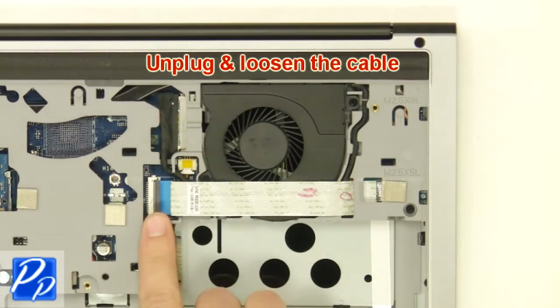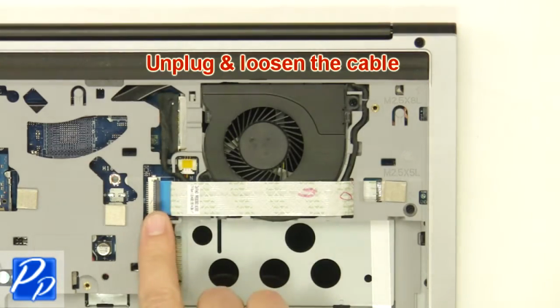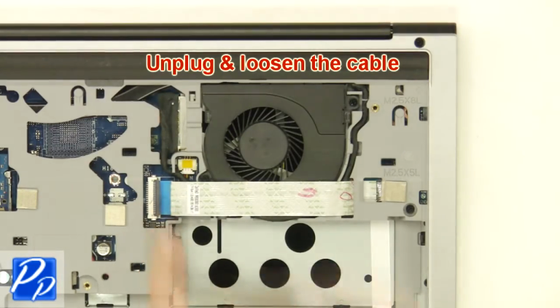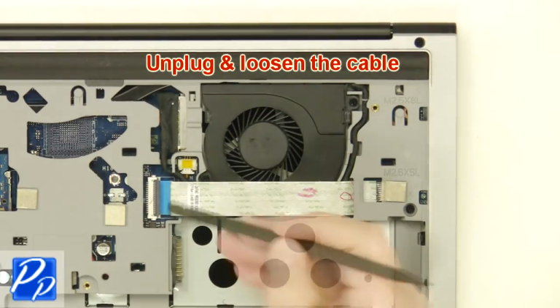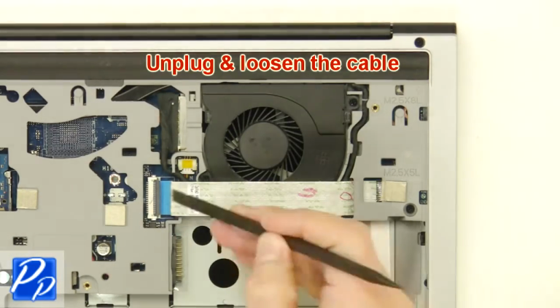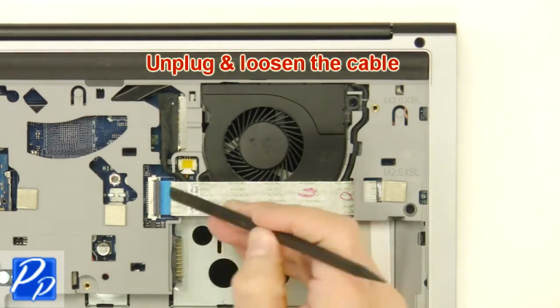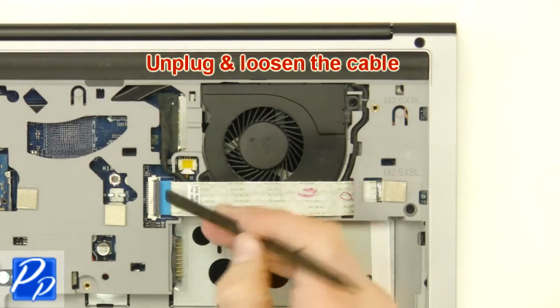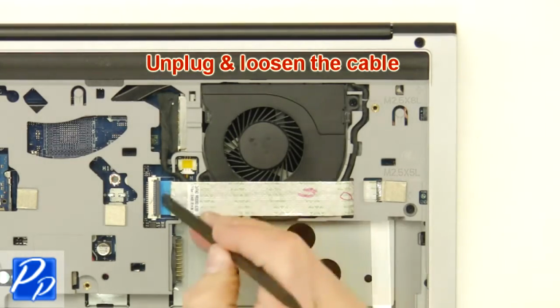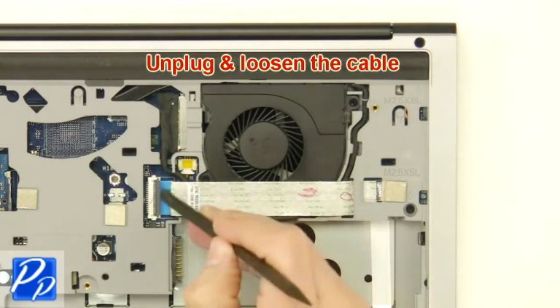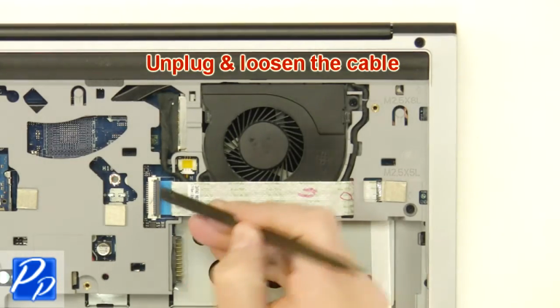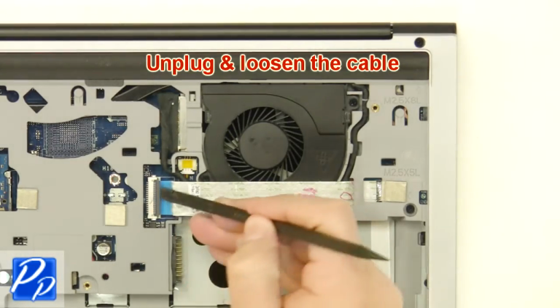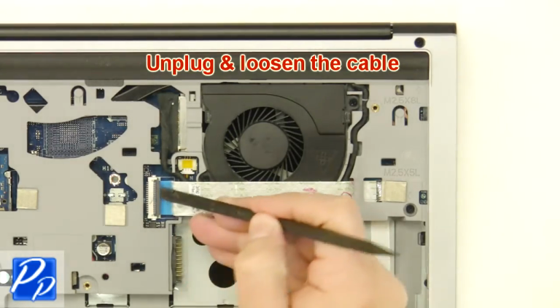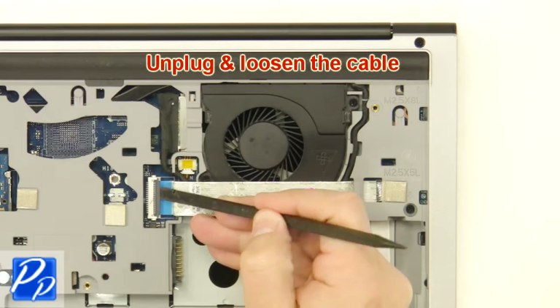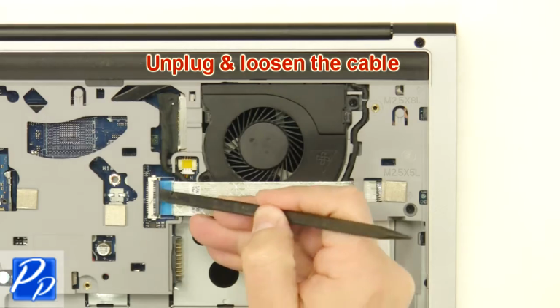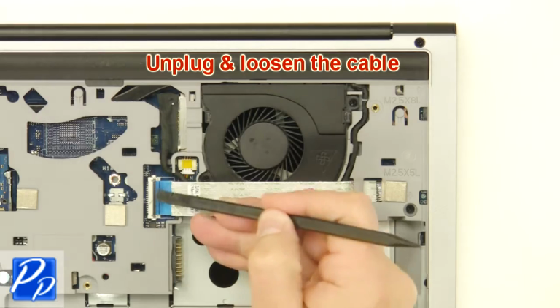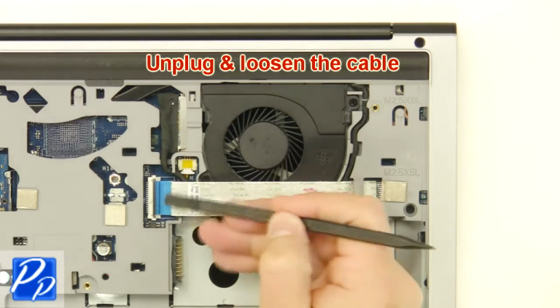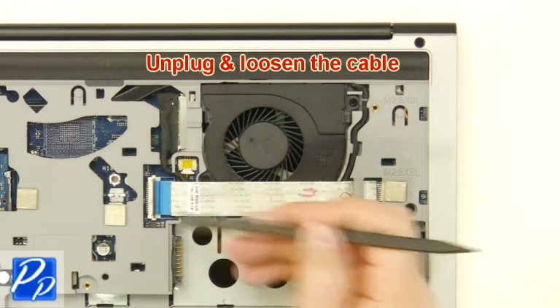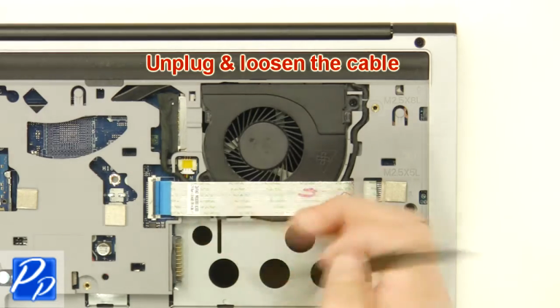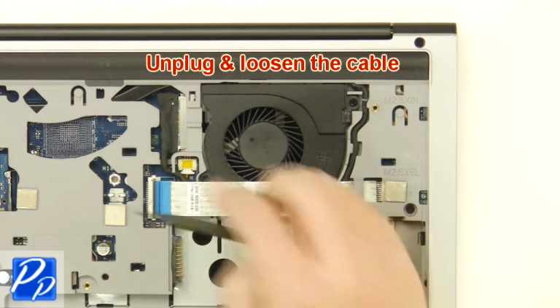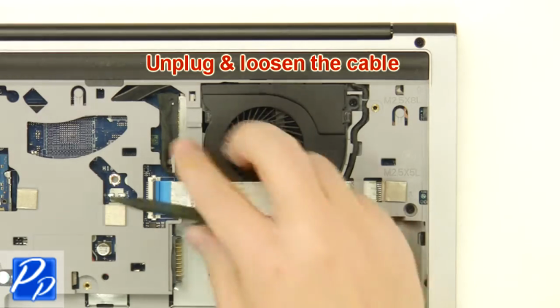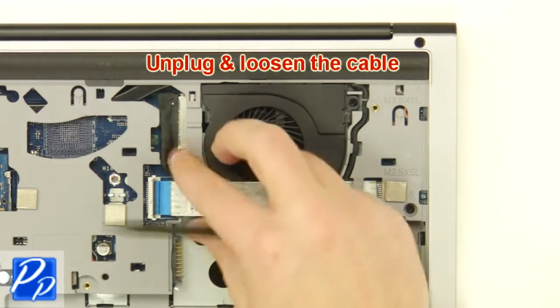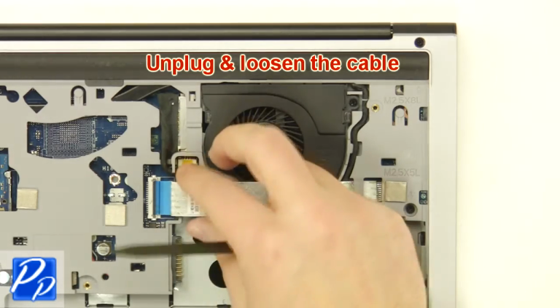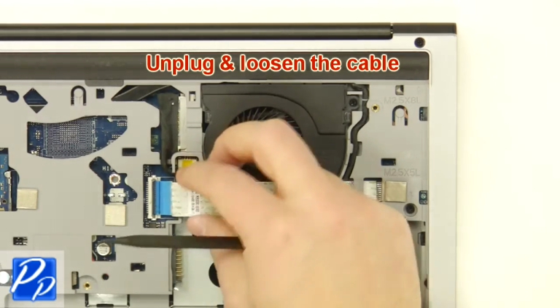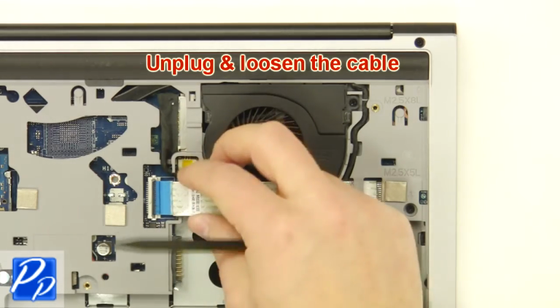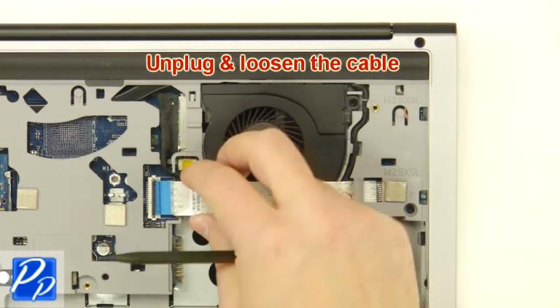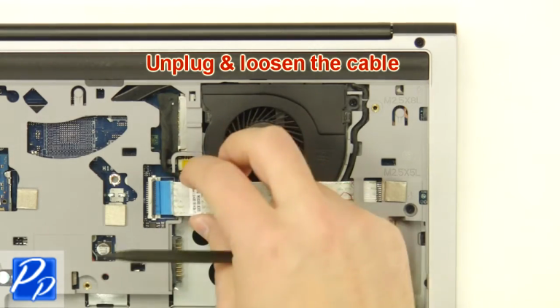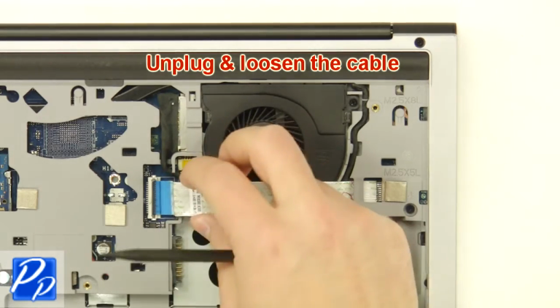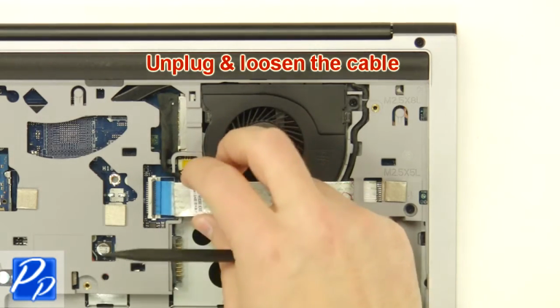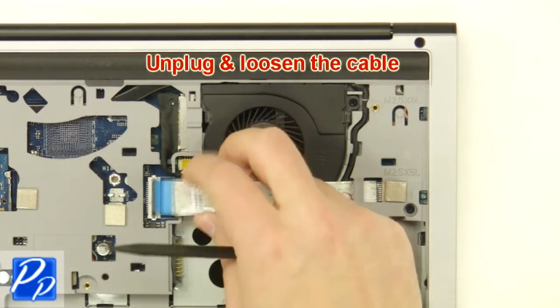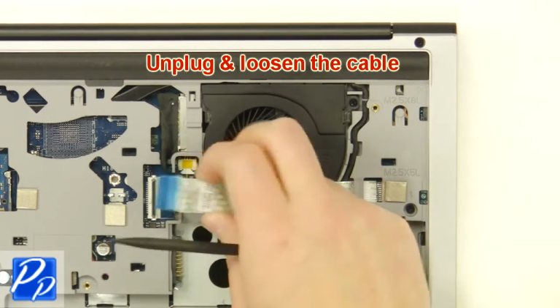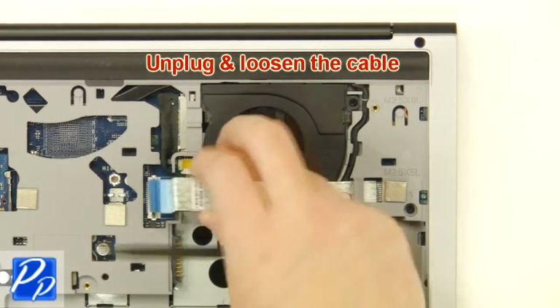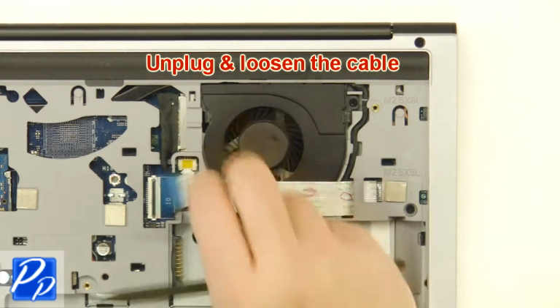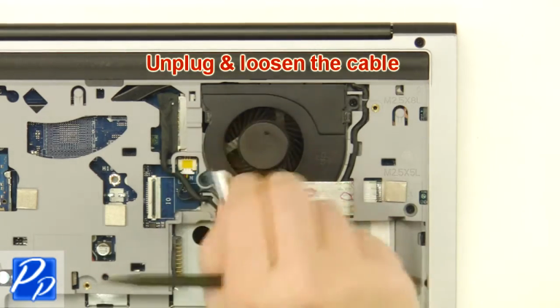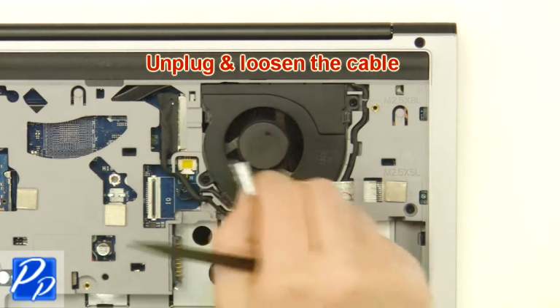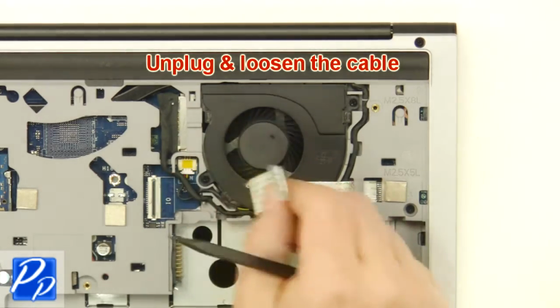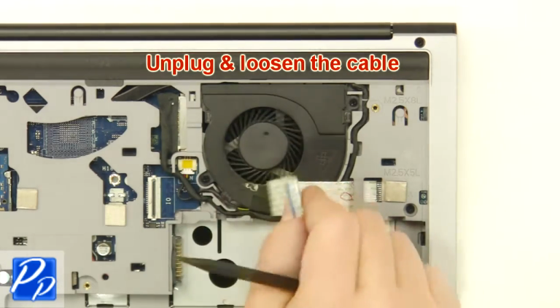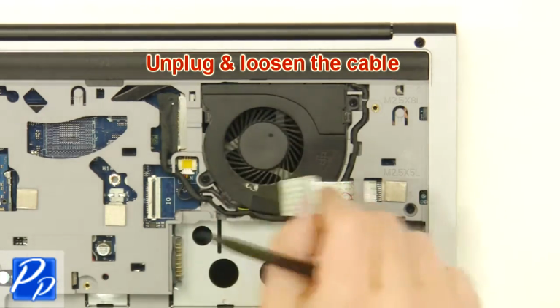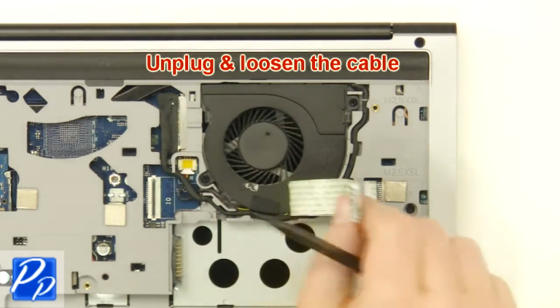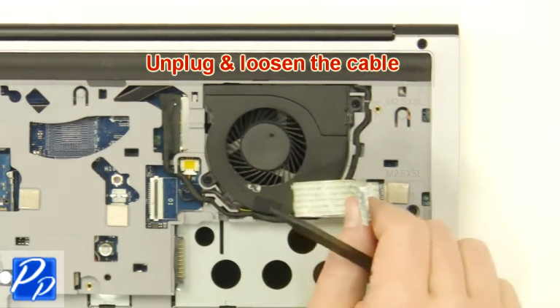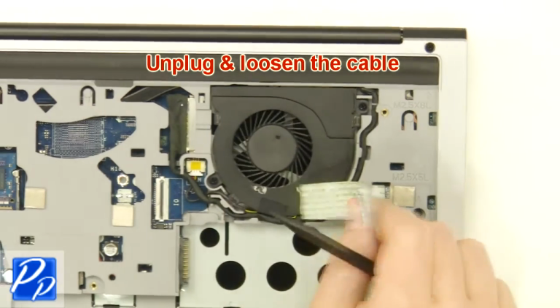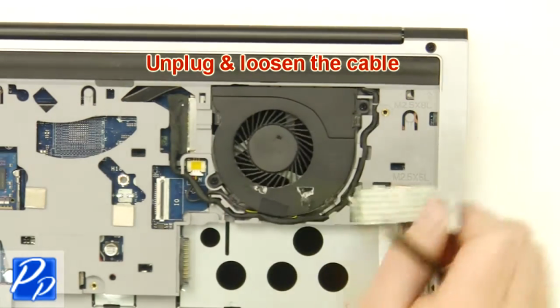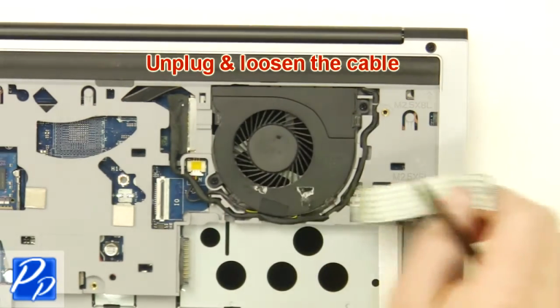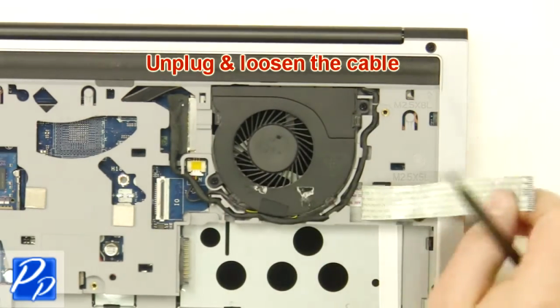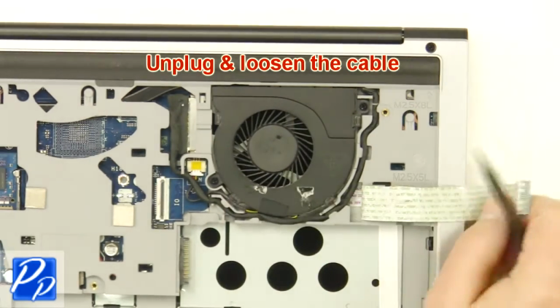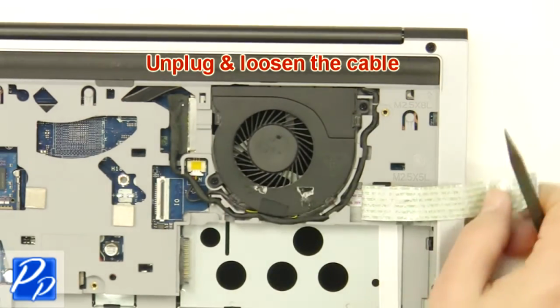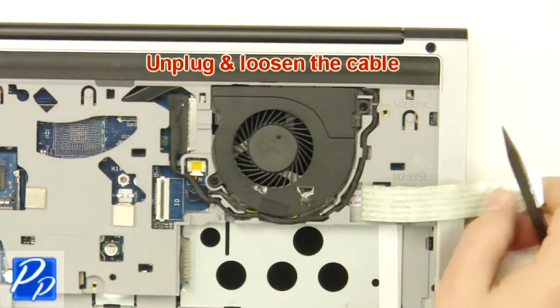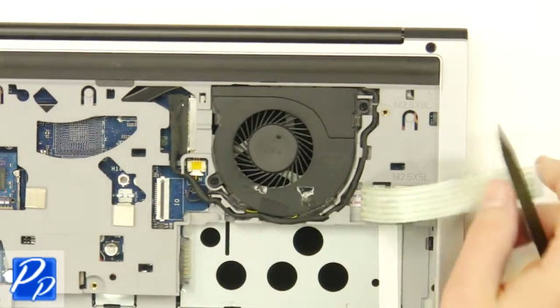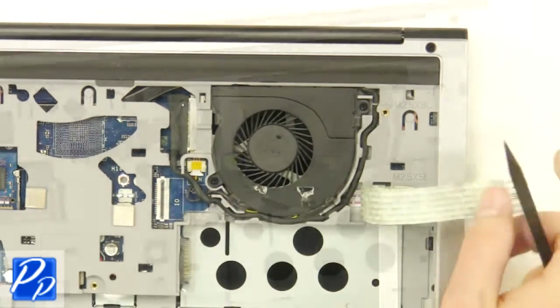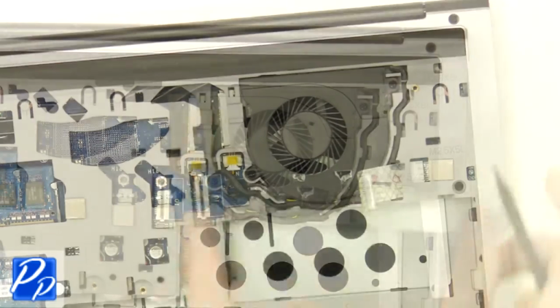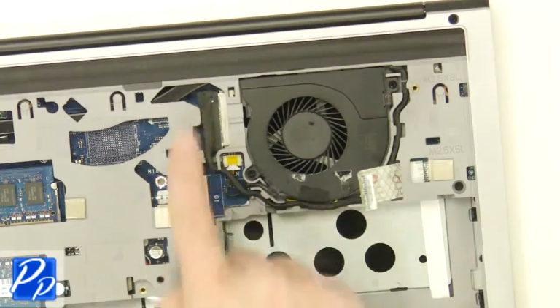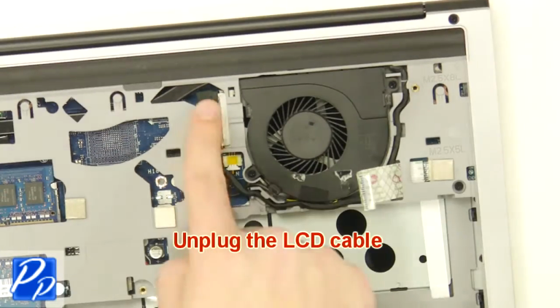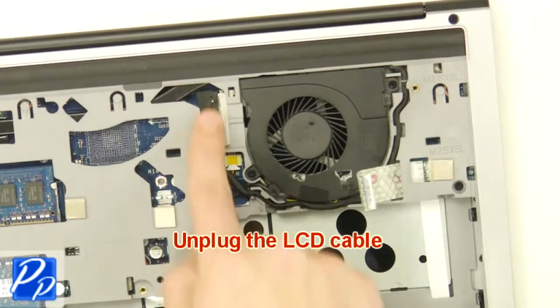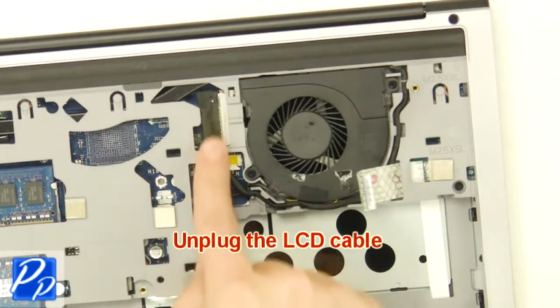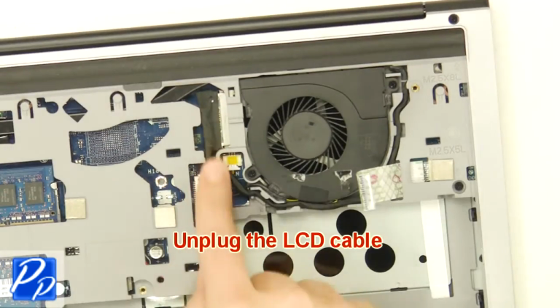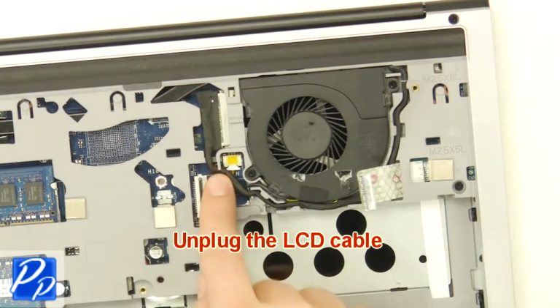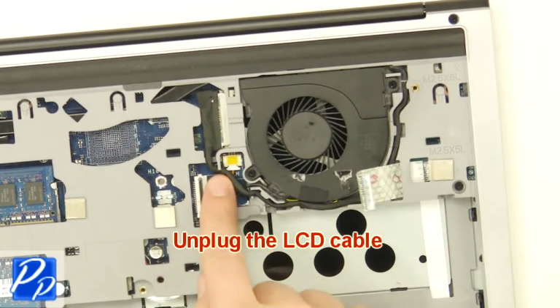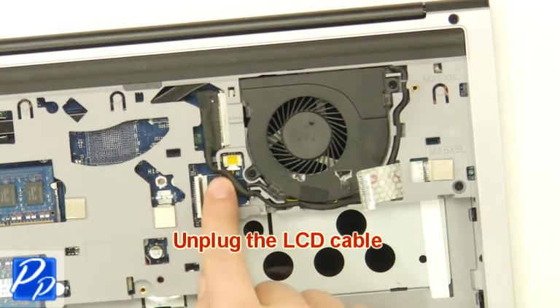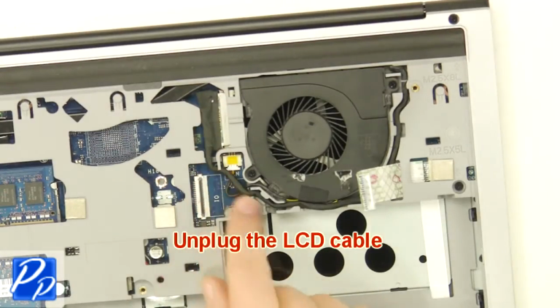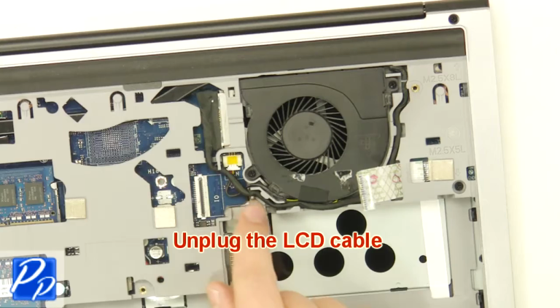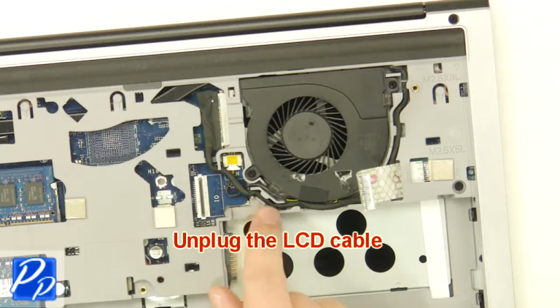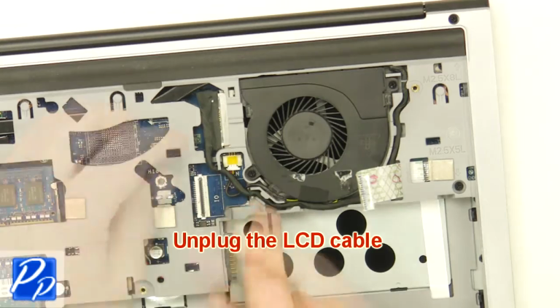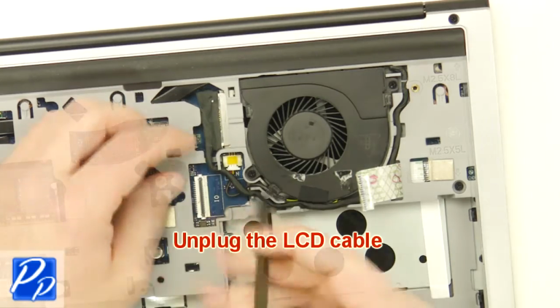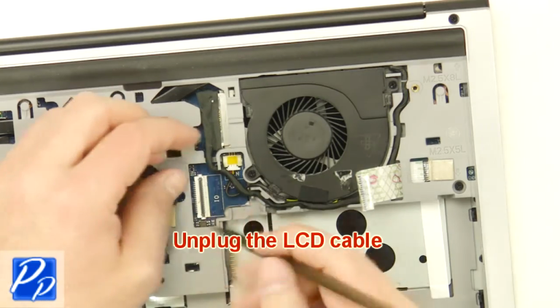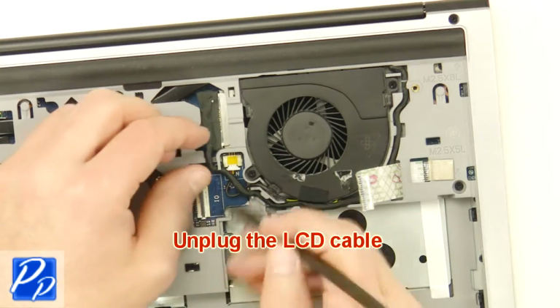Unplug and loosen the cable. Unplug the LCD cable.